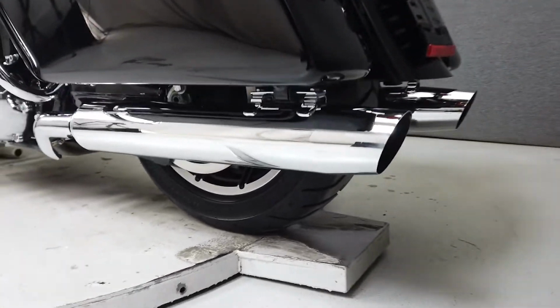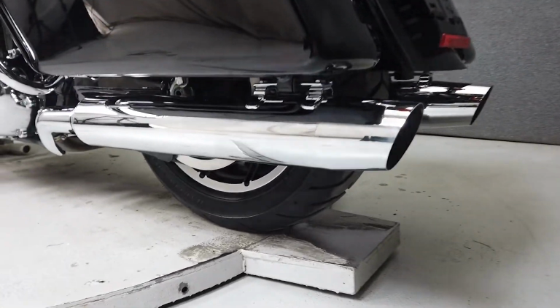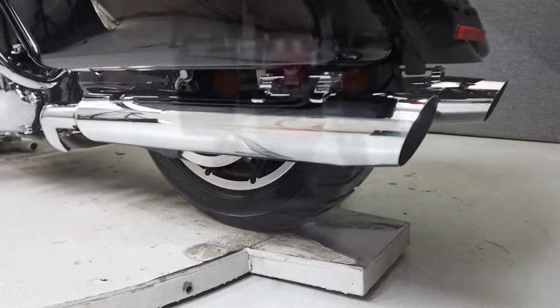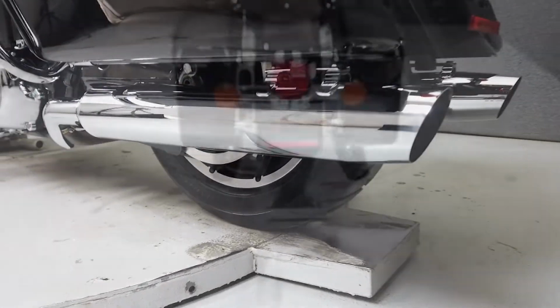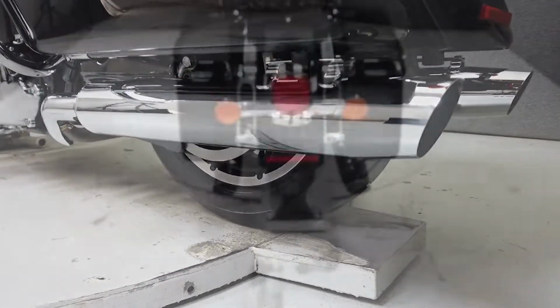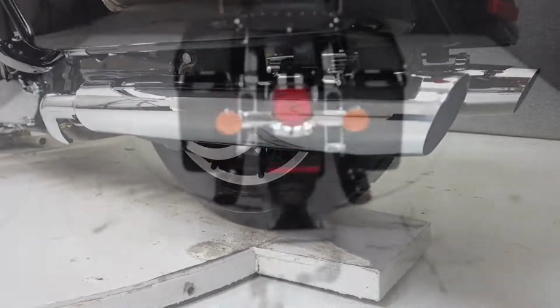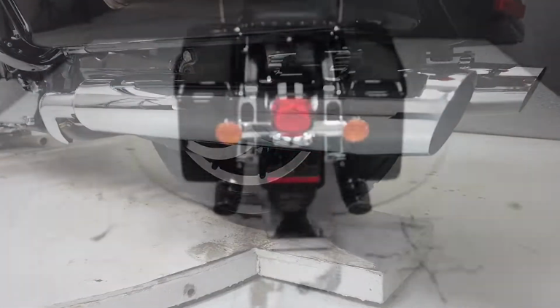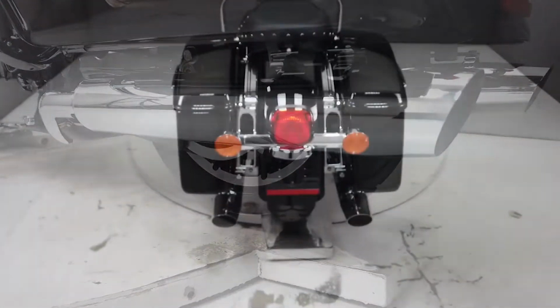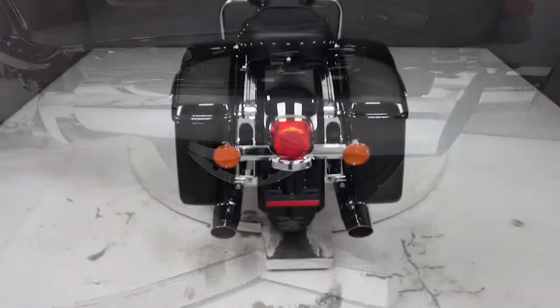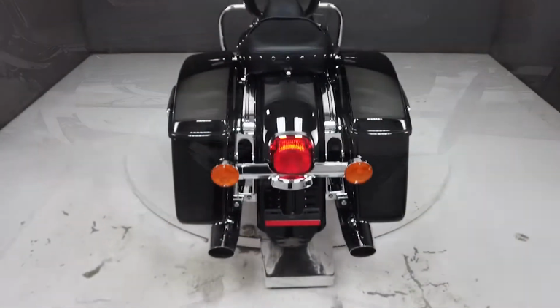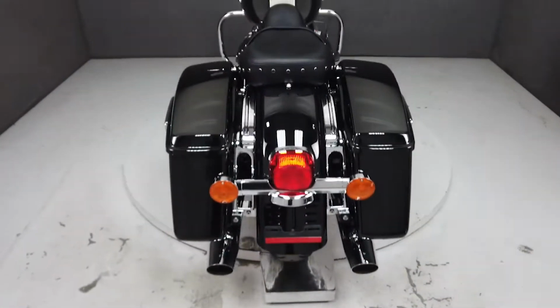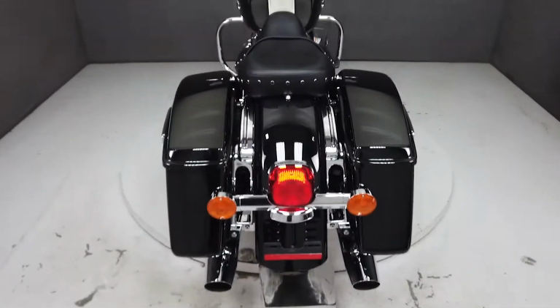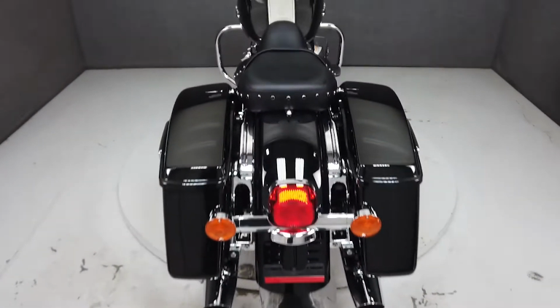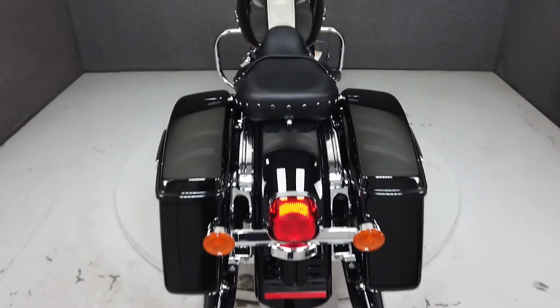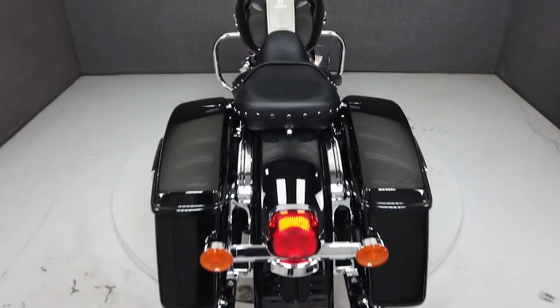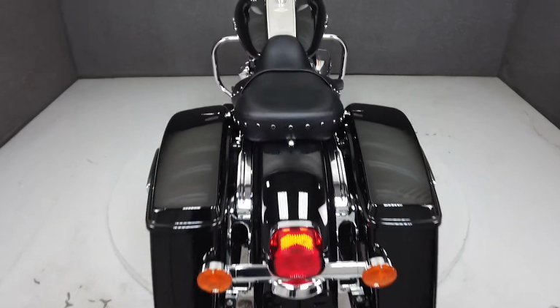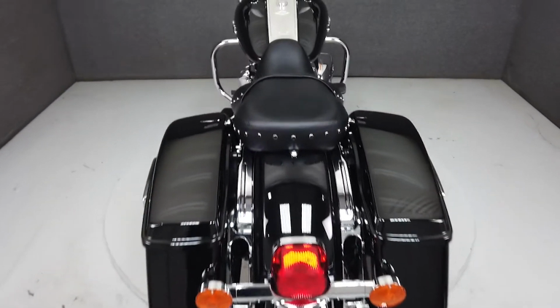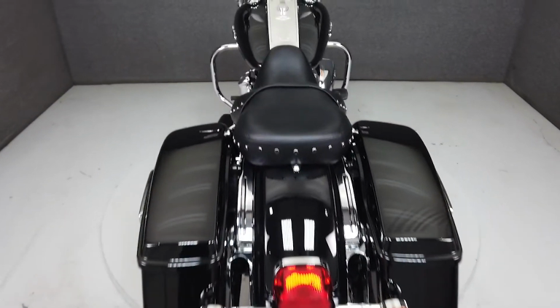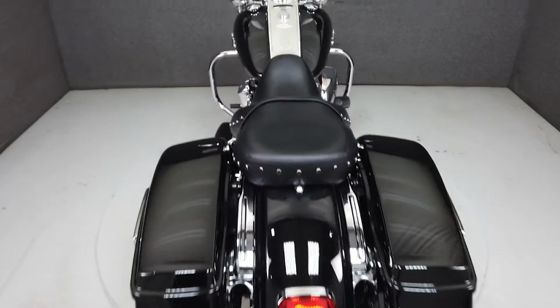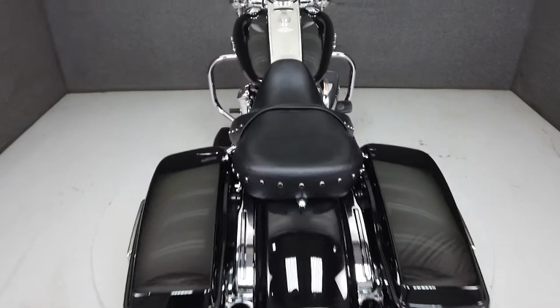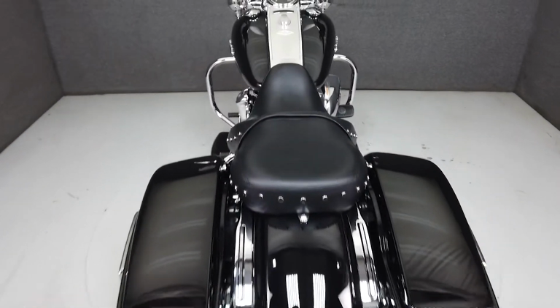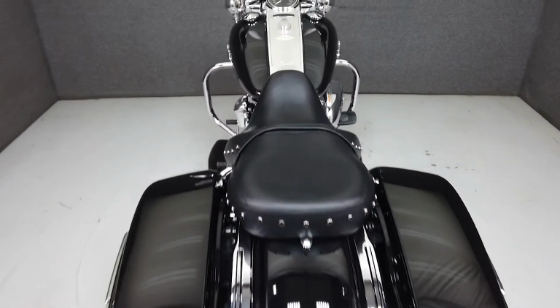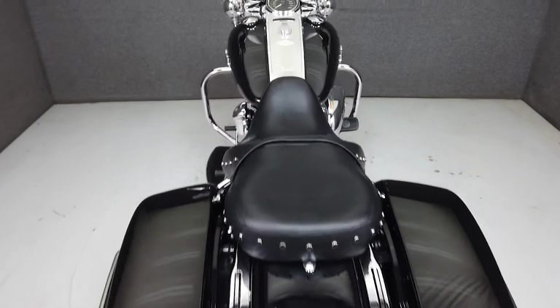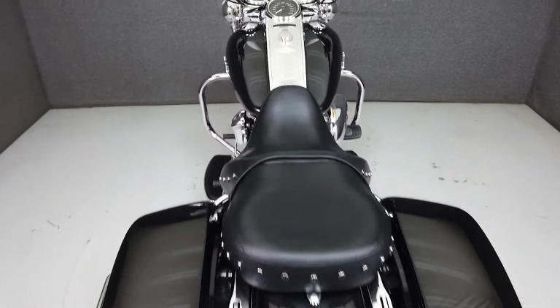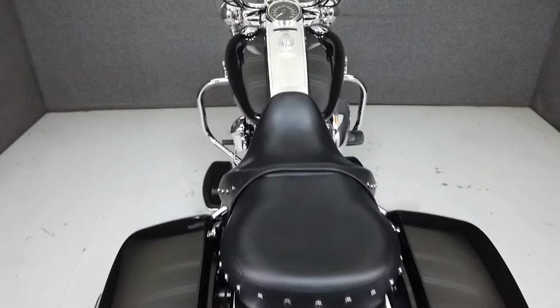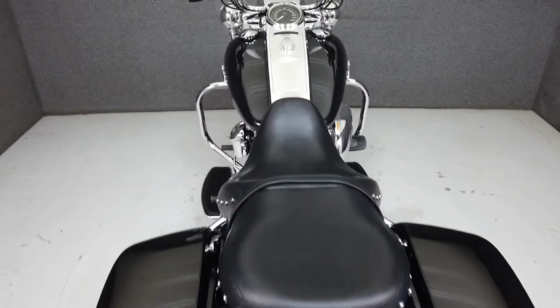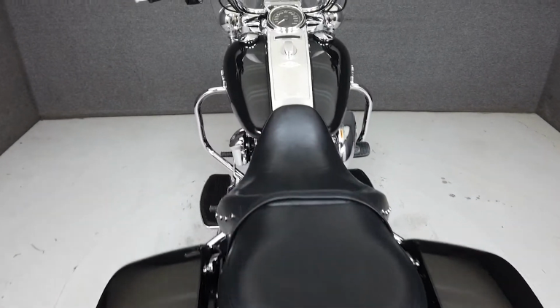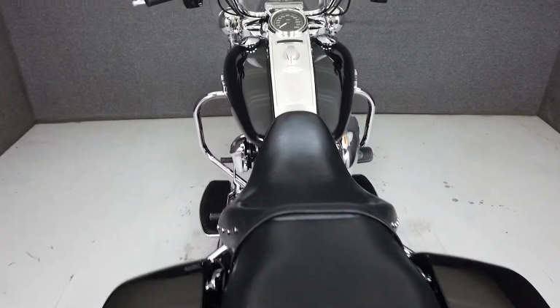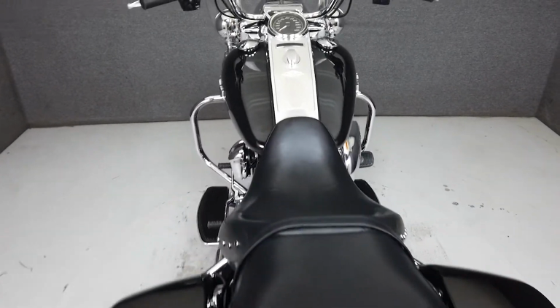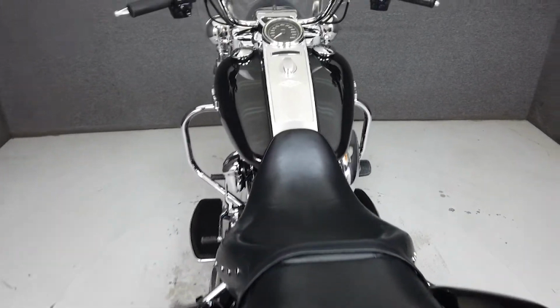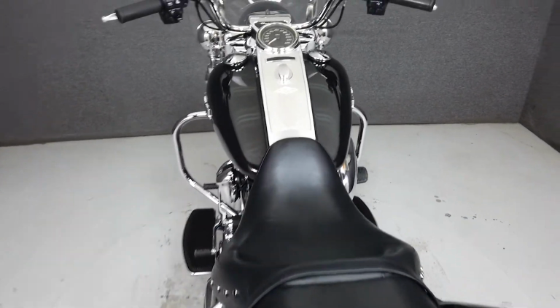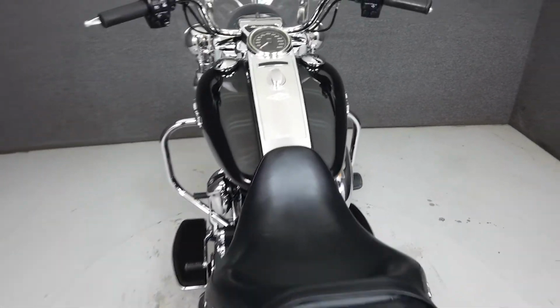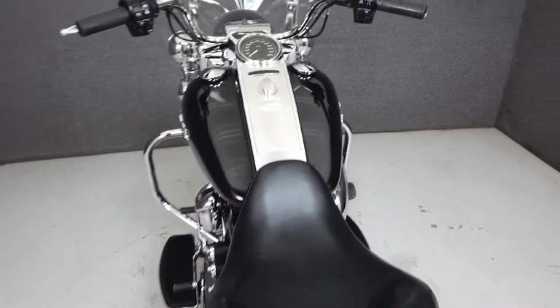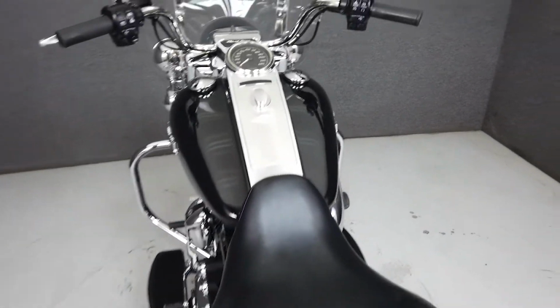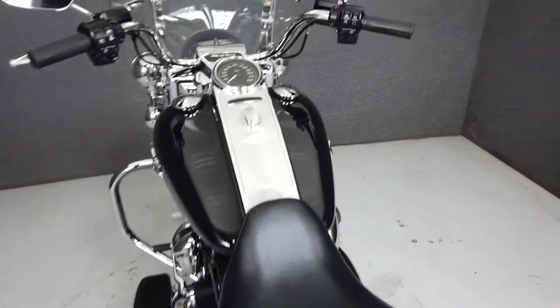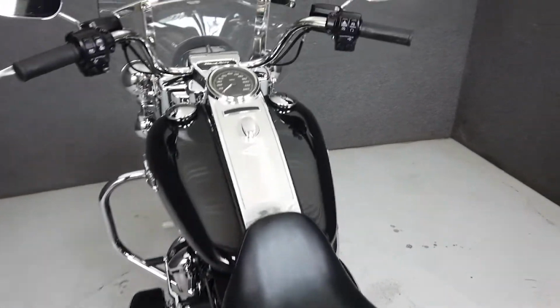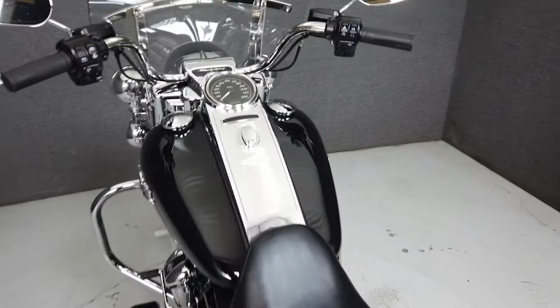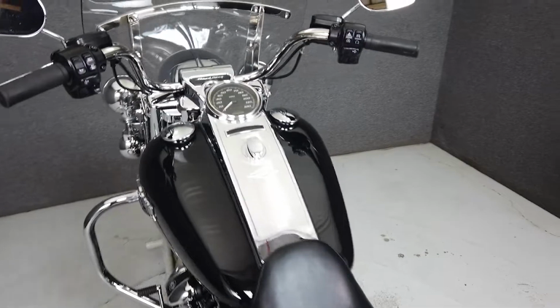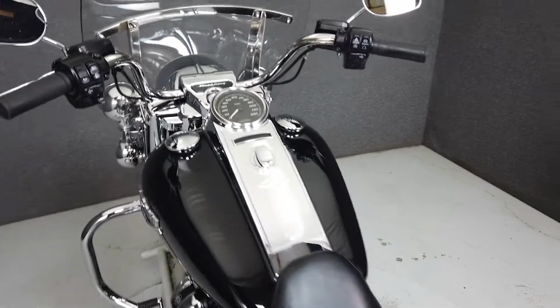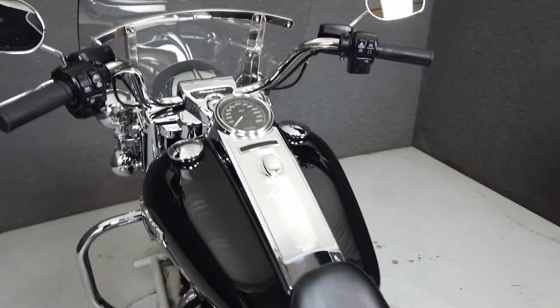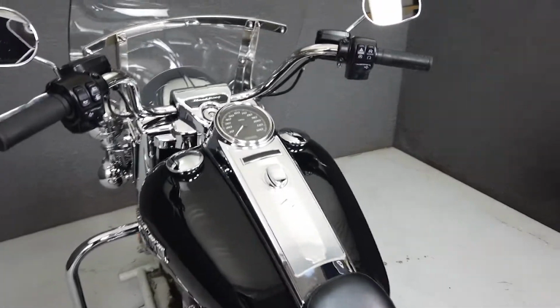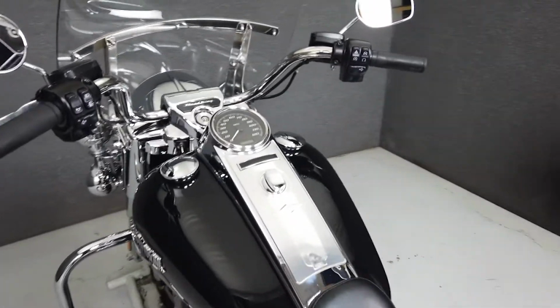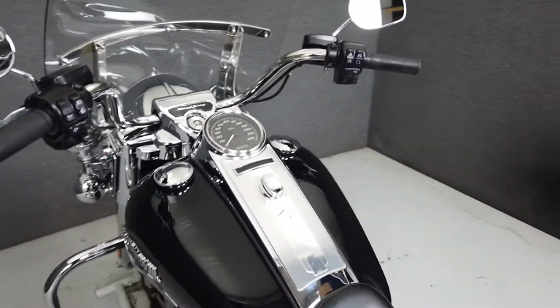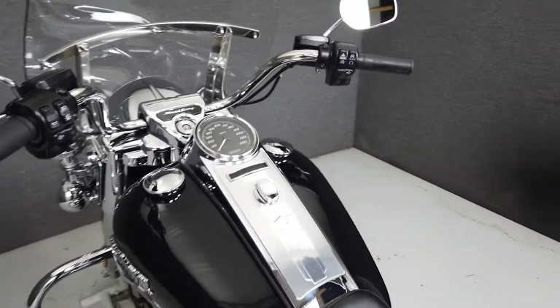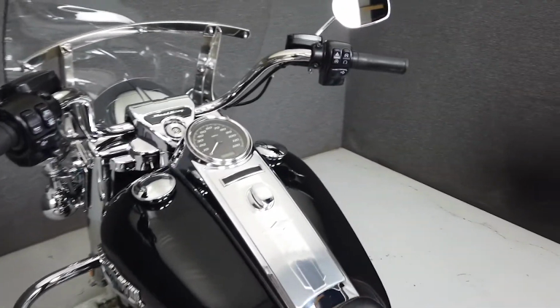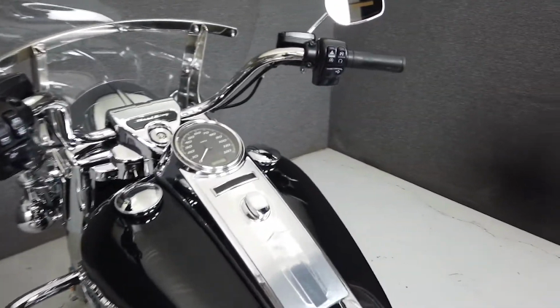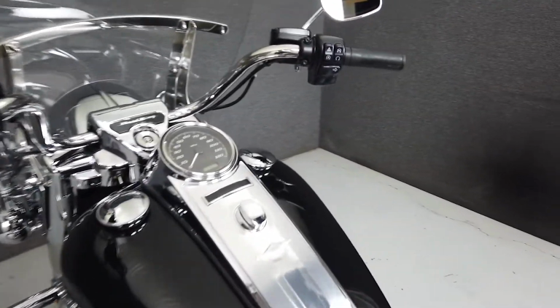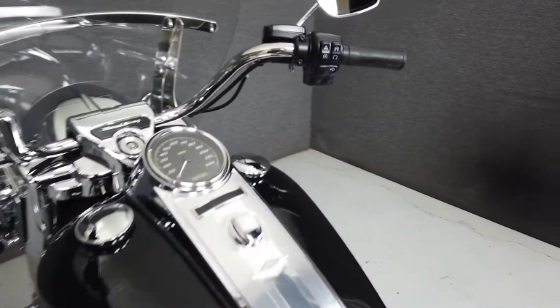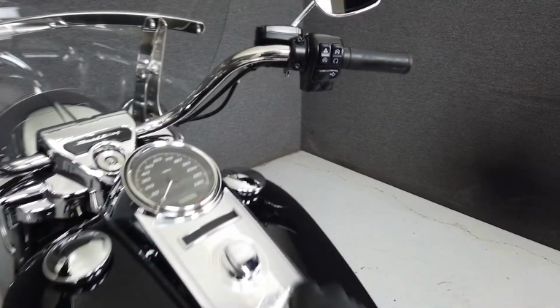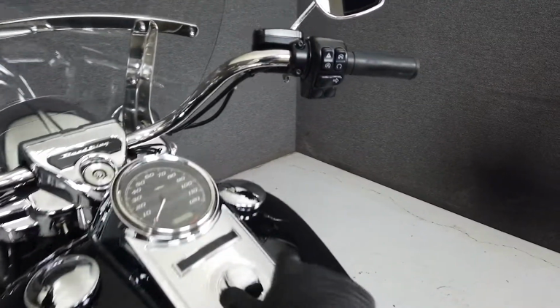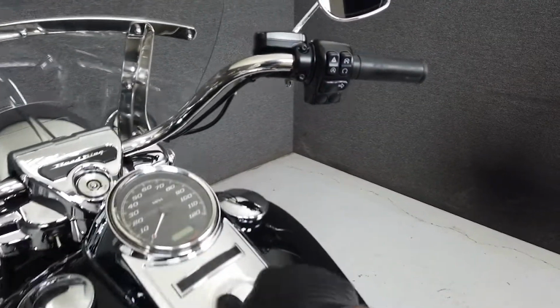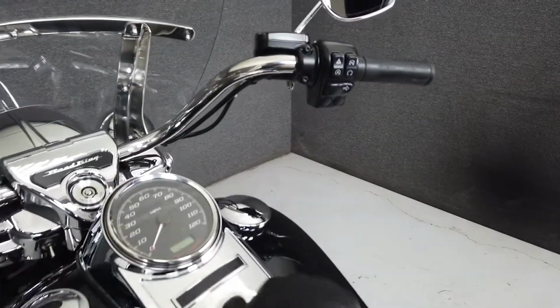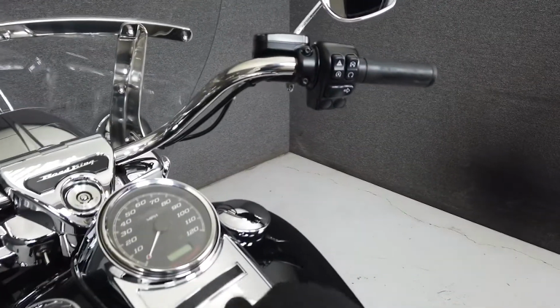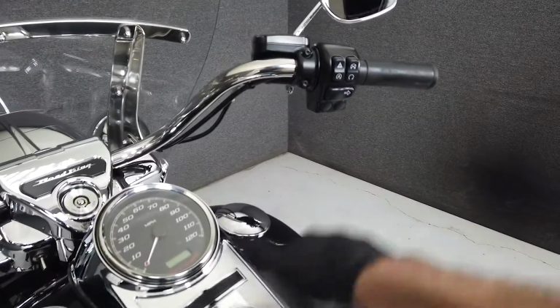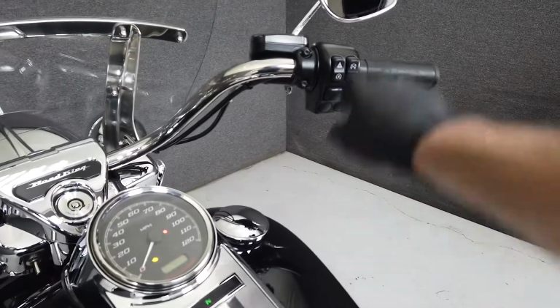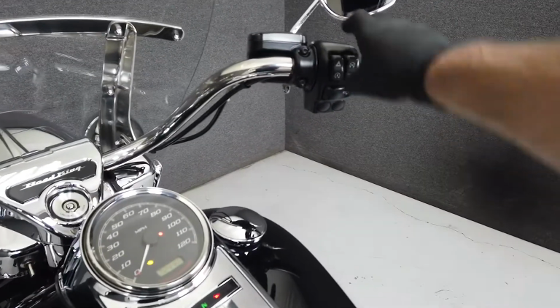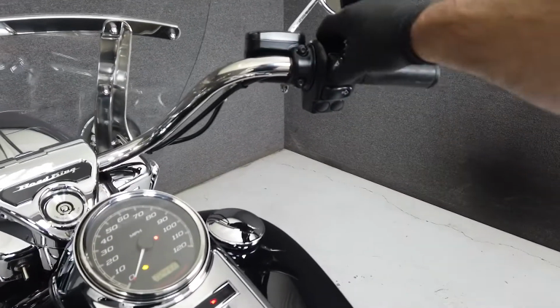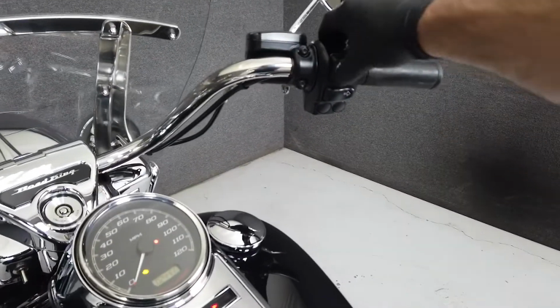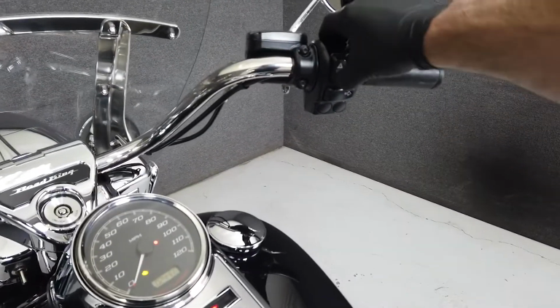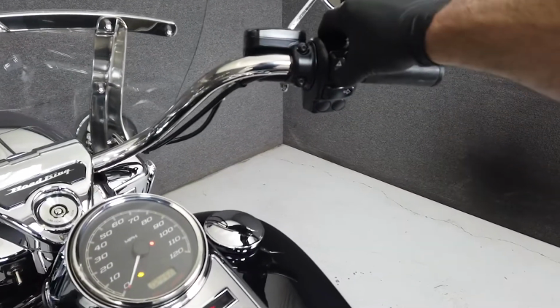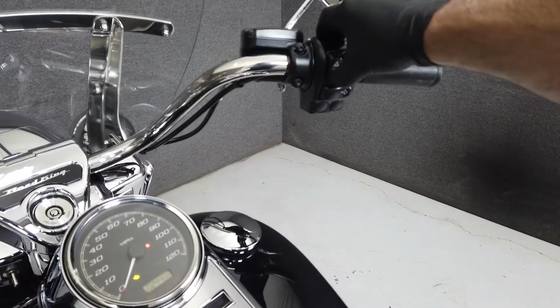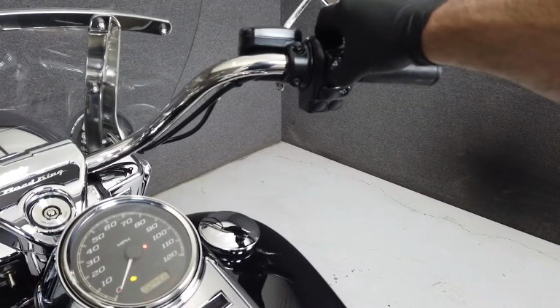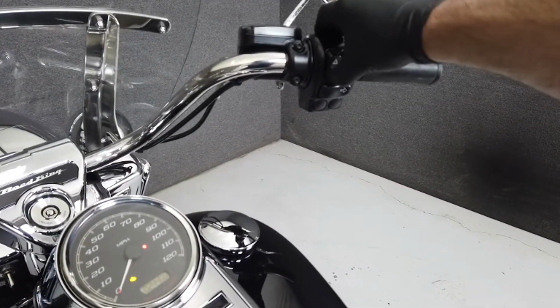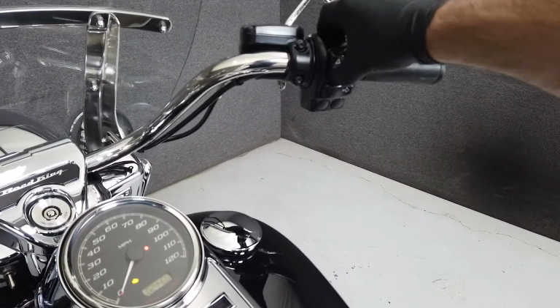We have also purchased a CycleCheck vehicle history report. You can view this report by clicking on the link on the right side of the video.